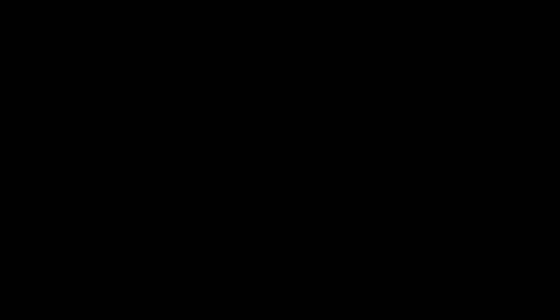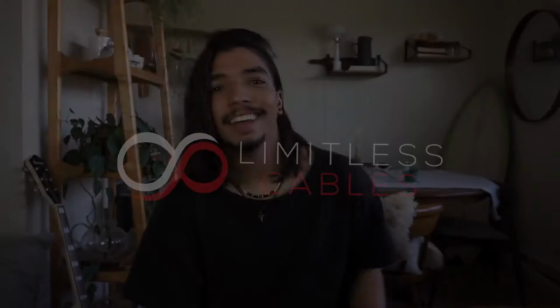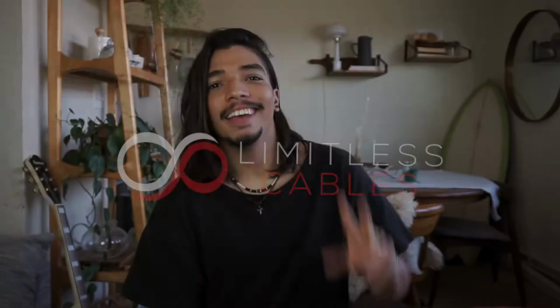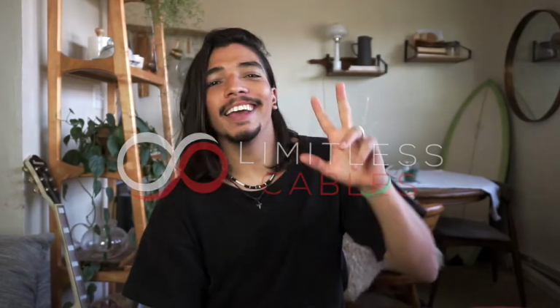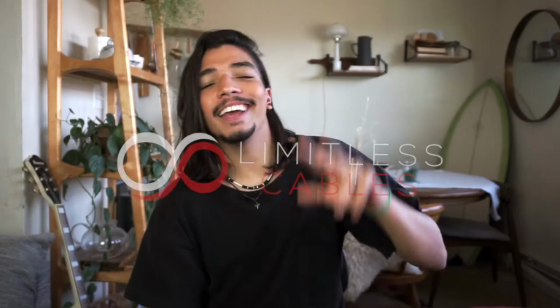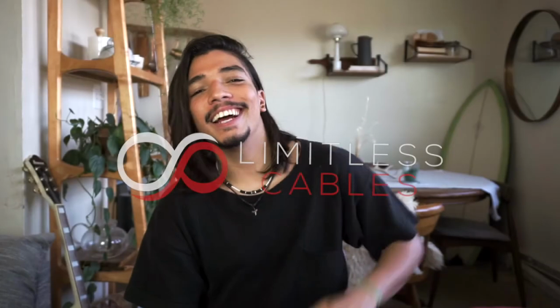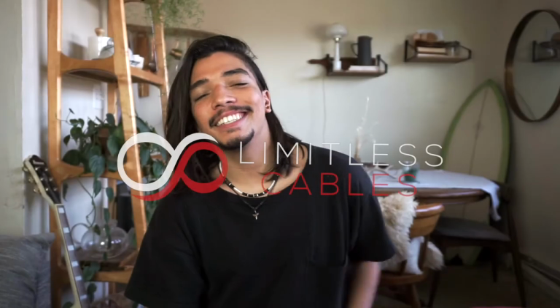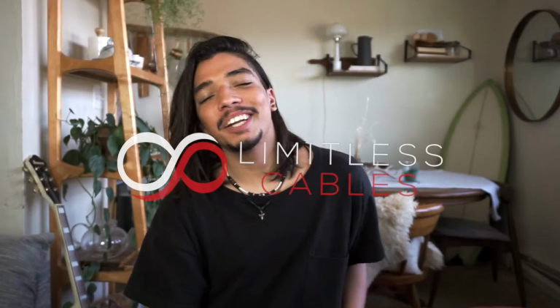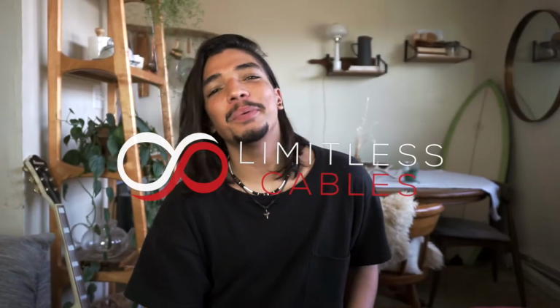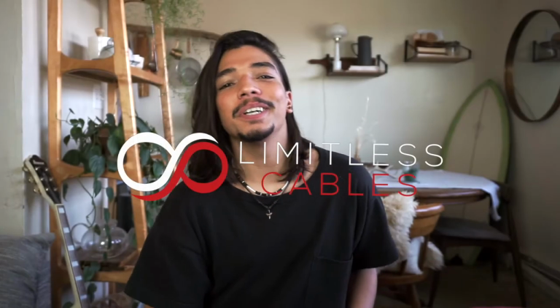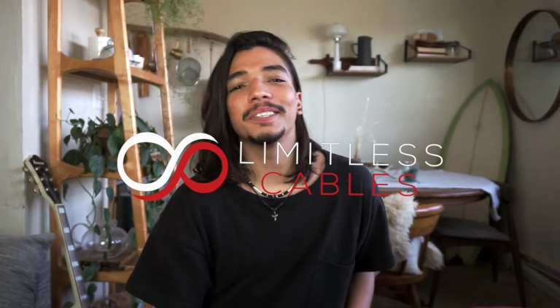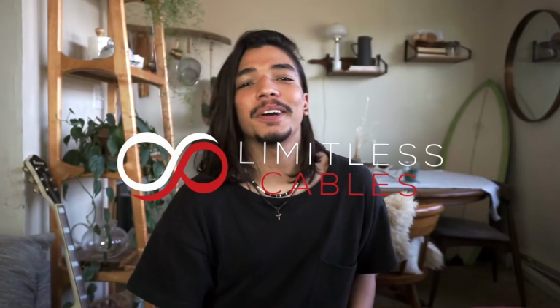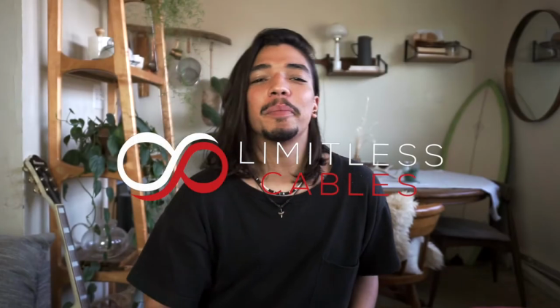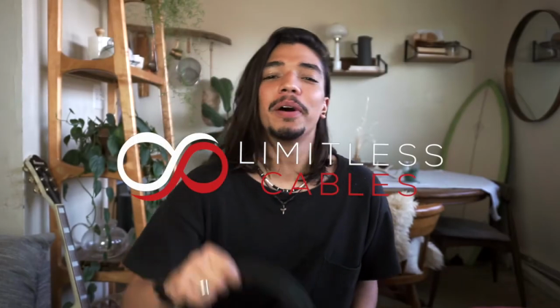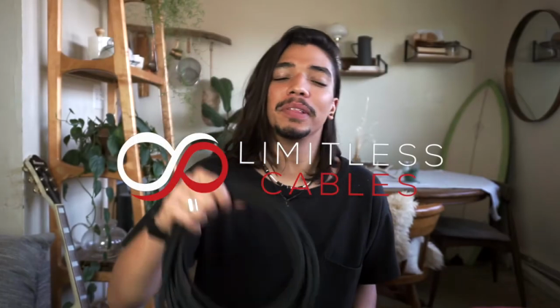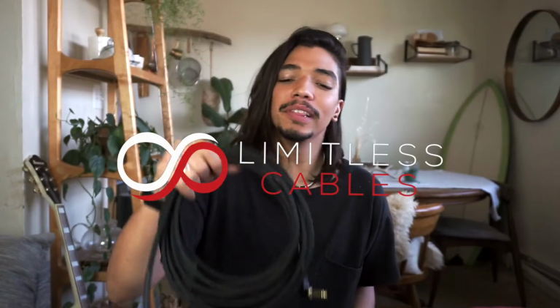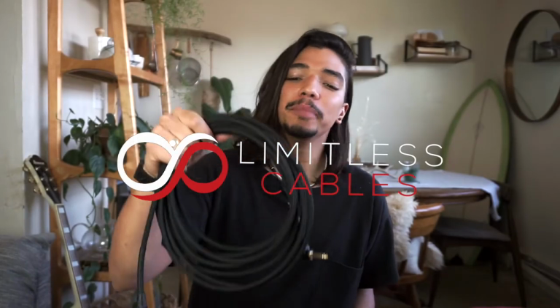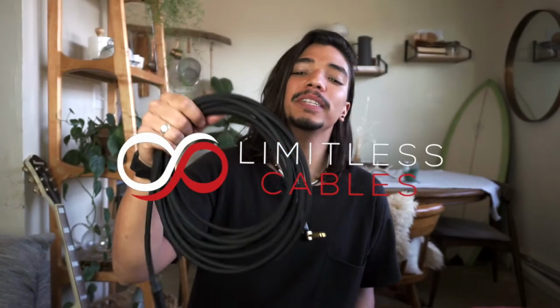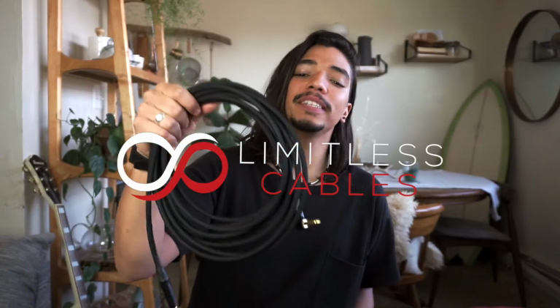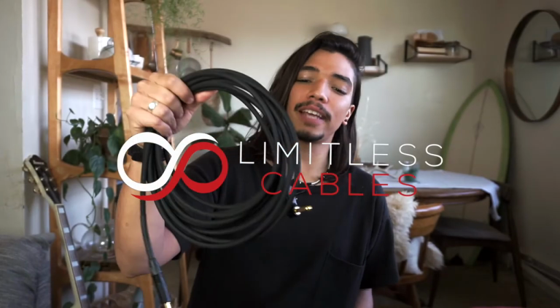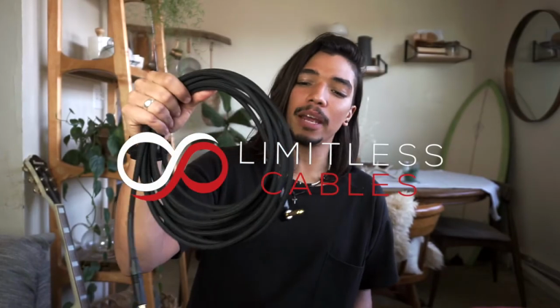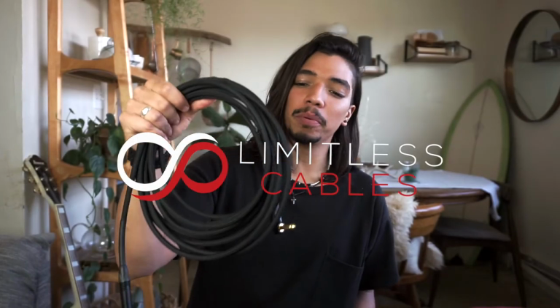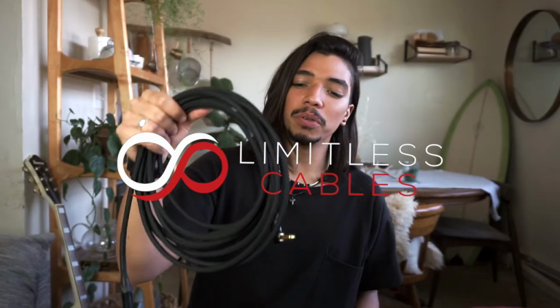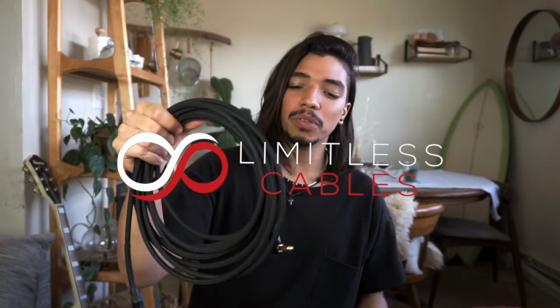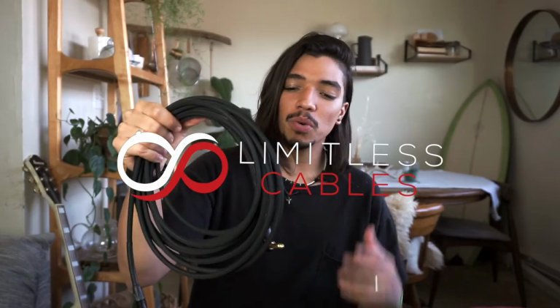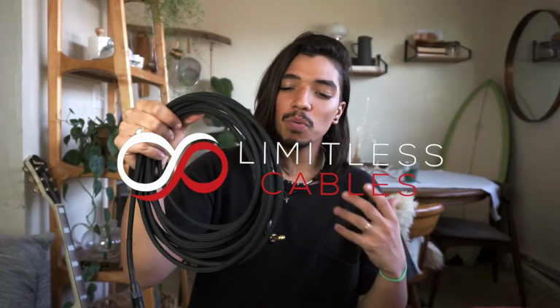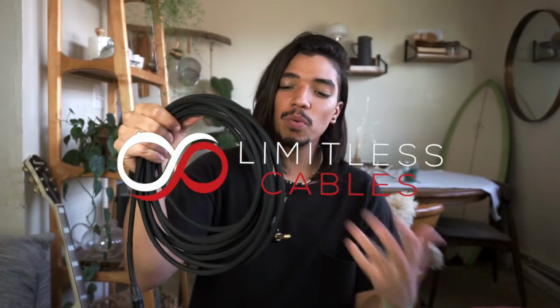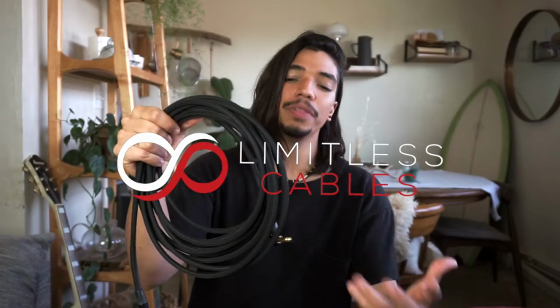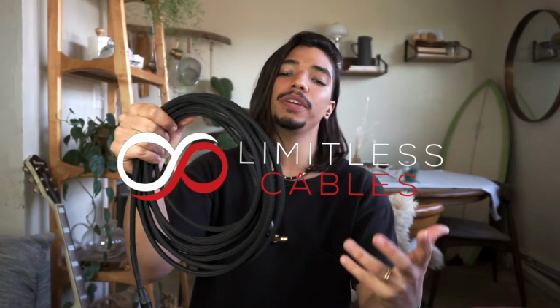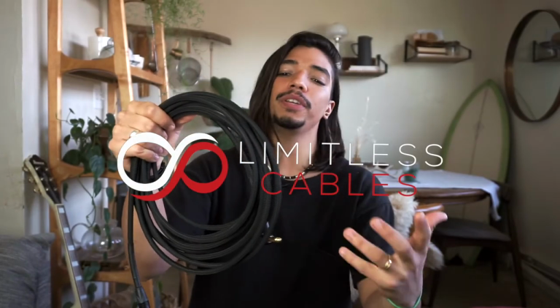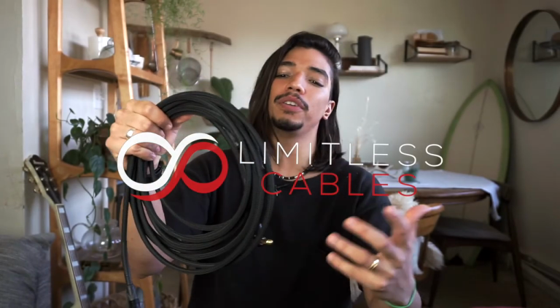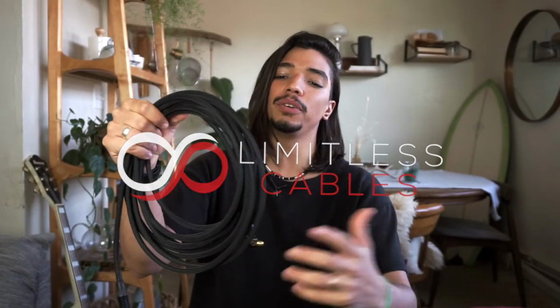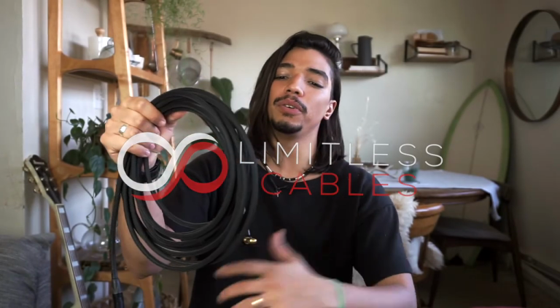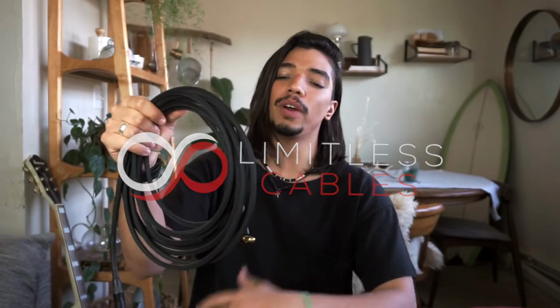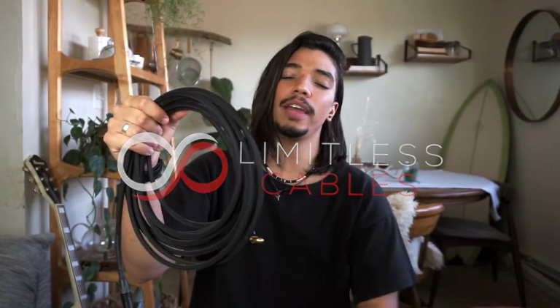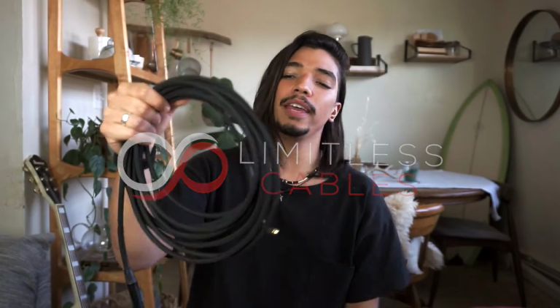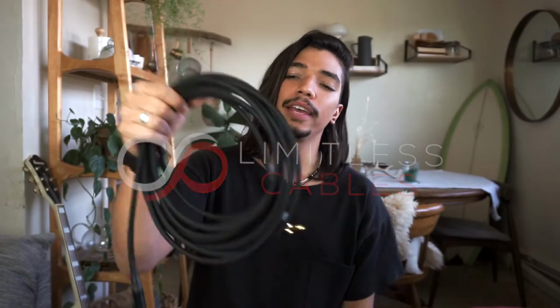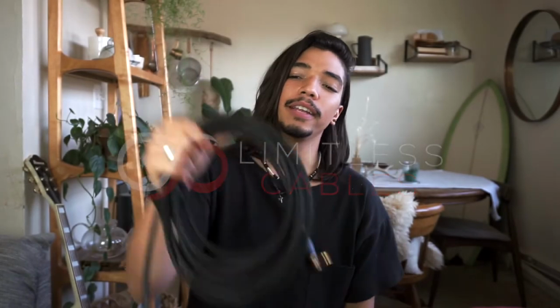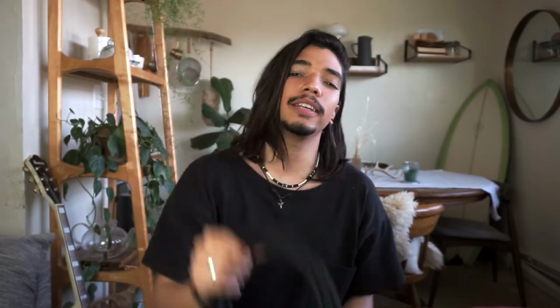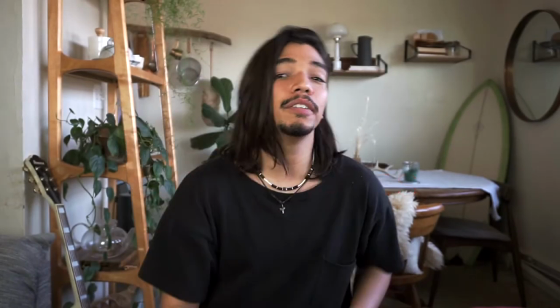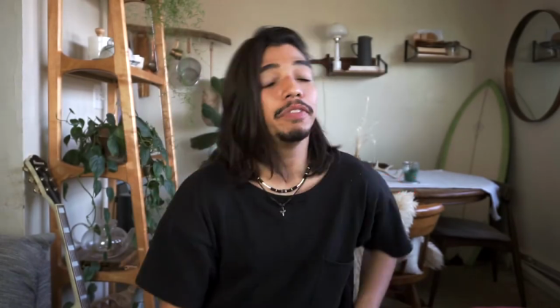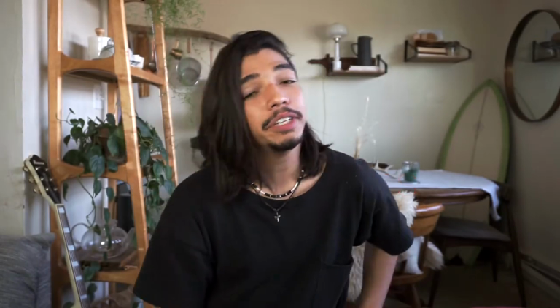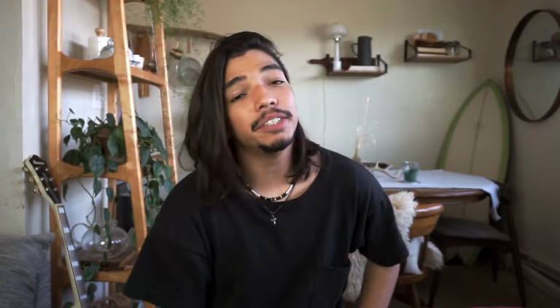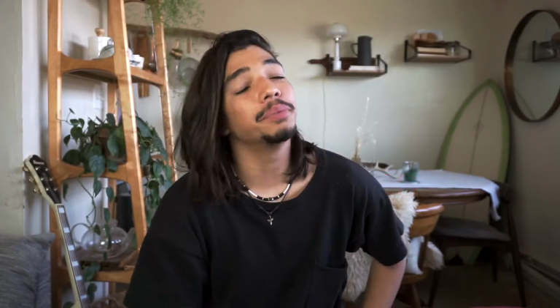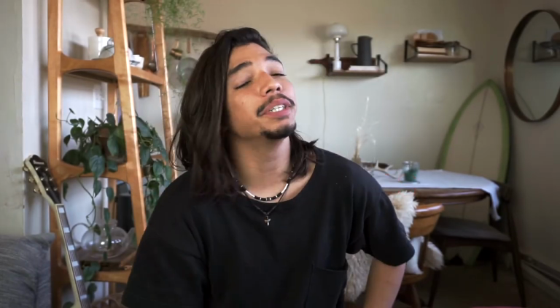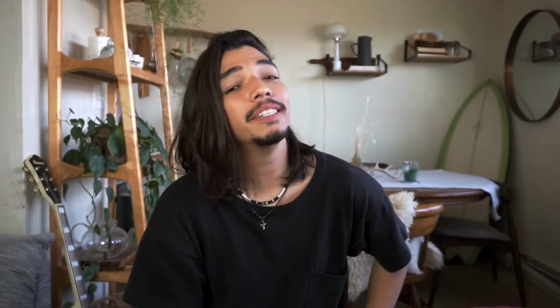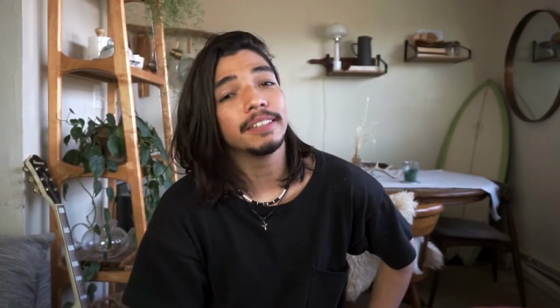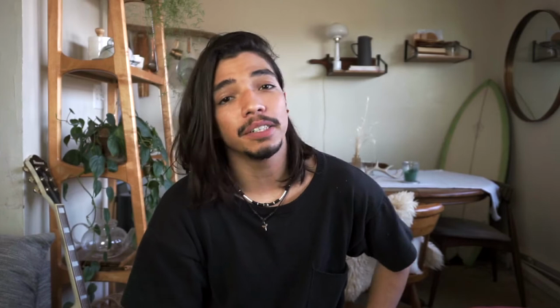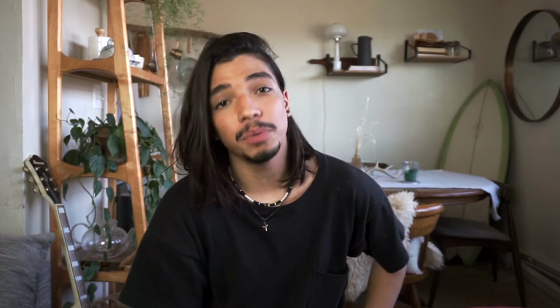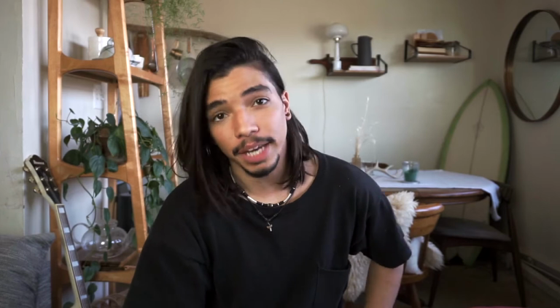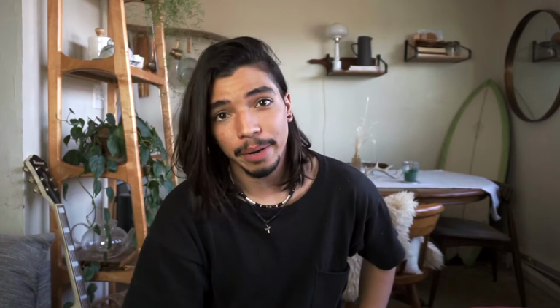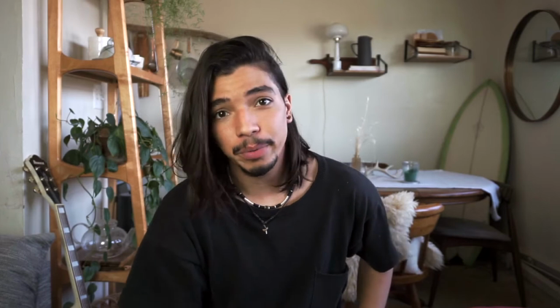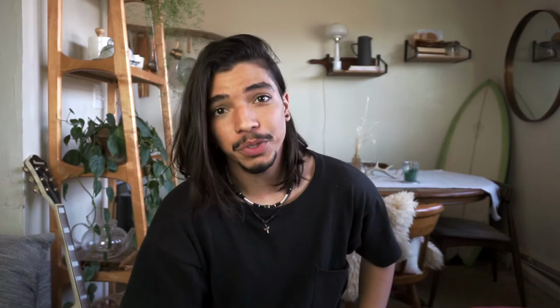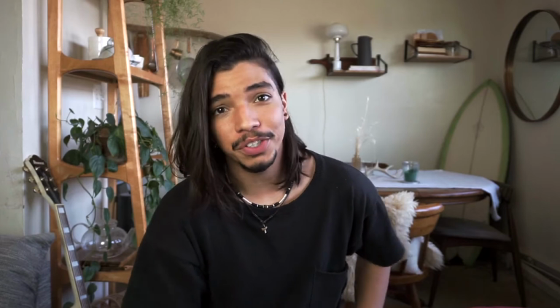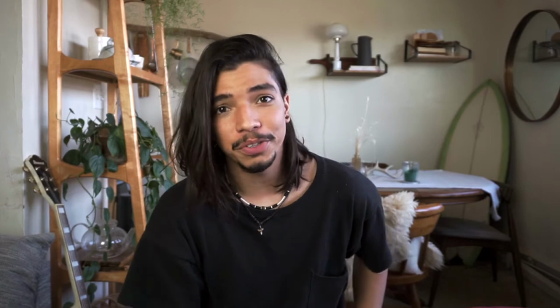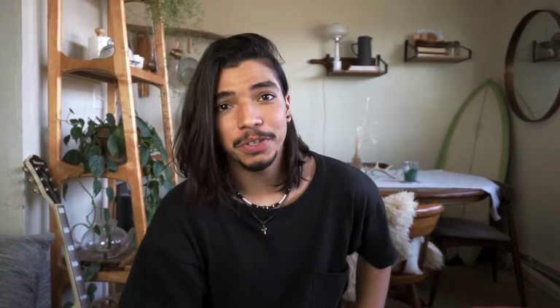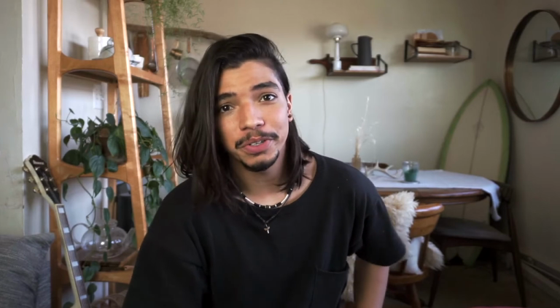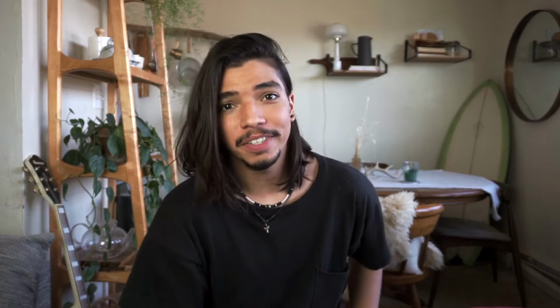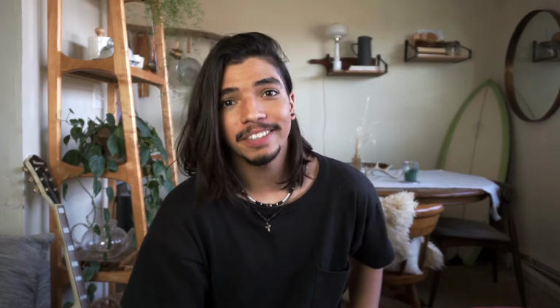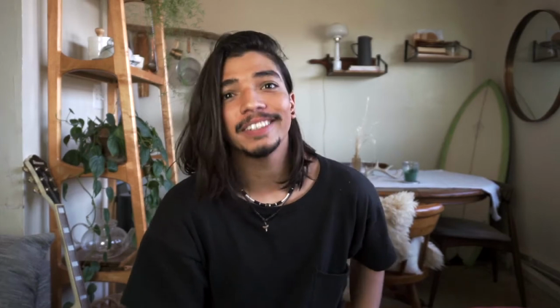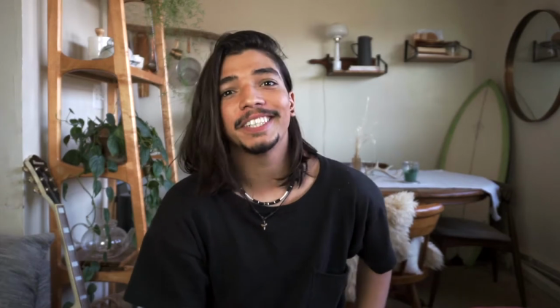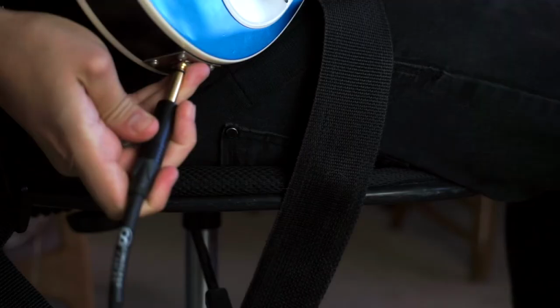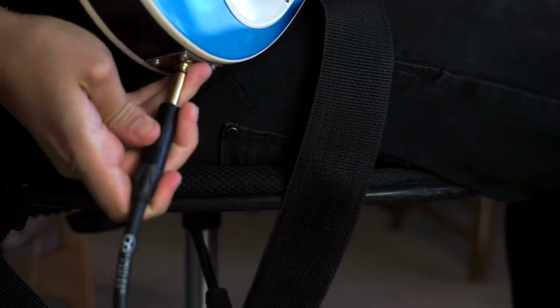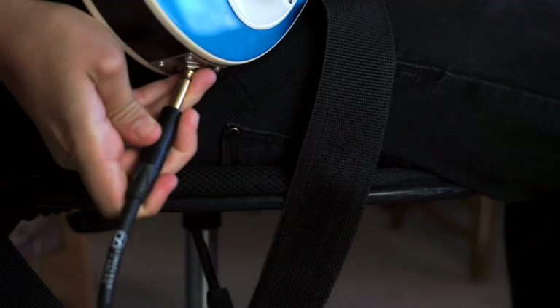Hey guys, today we're going to talk about Limitless Cables — what they do and if you need to reconsider what cables you use. Let's check it out.